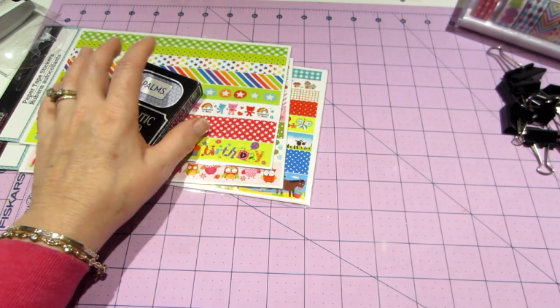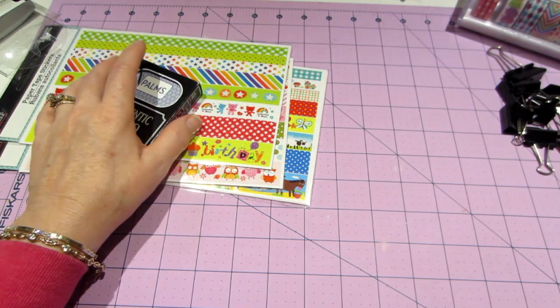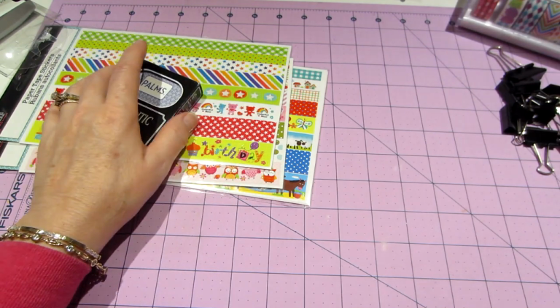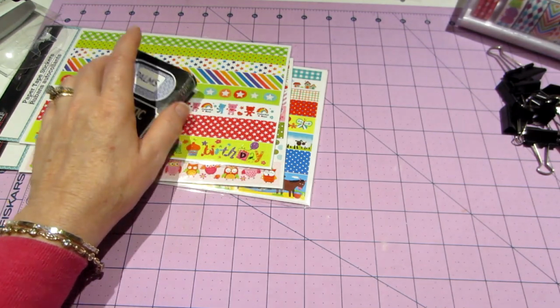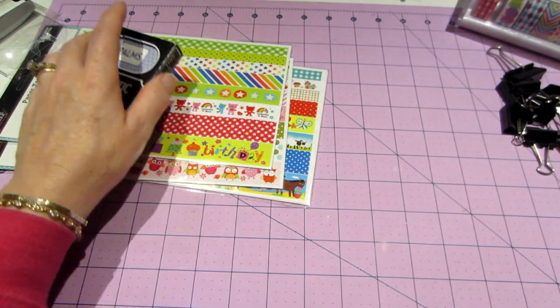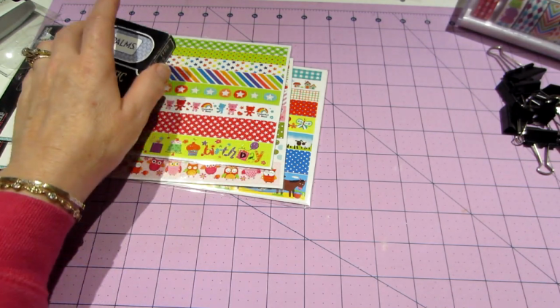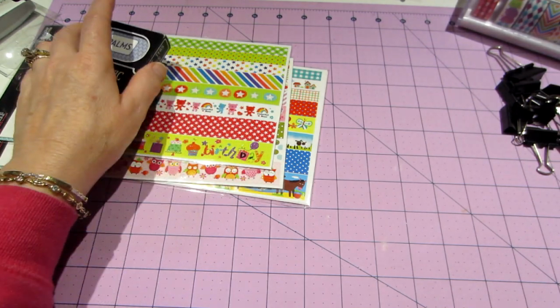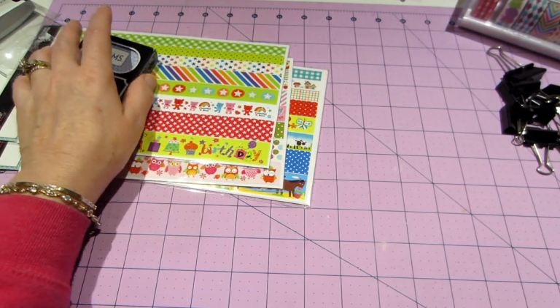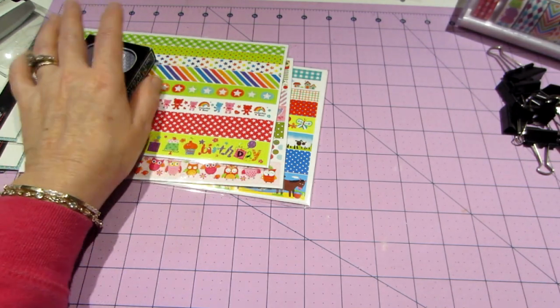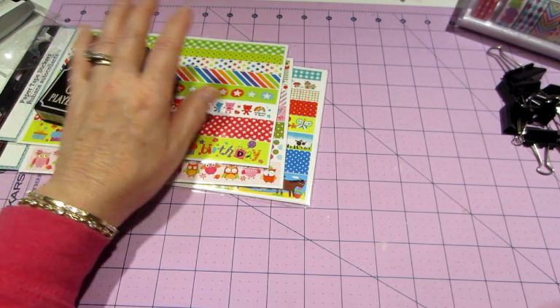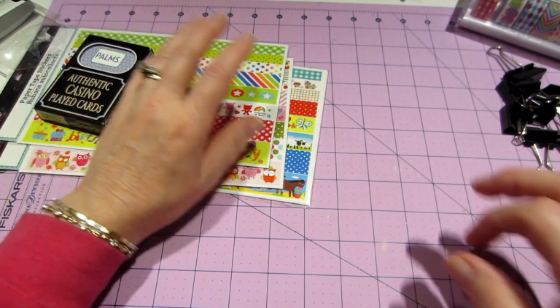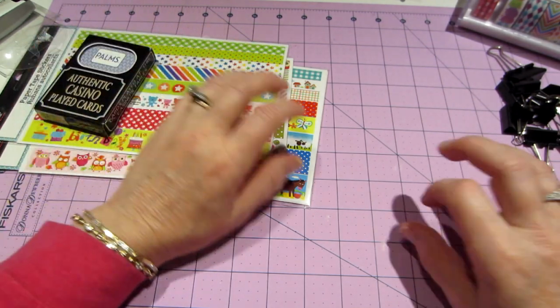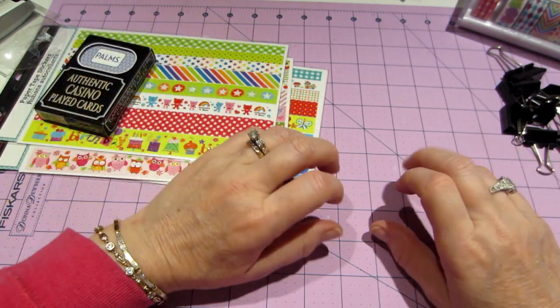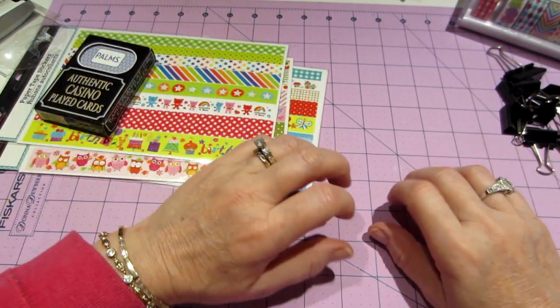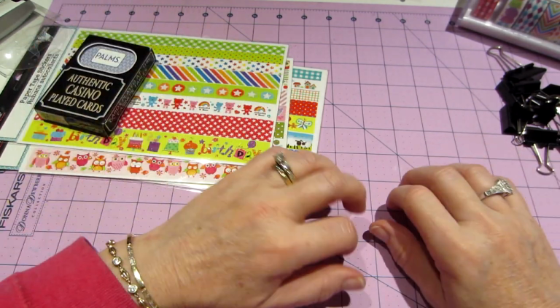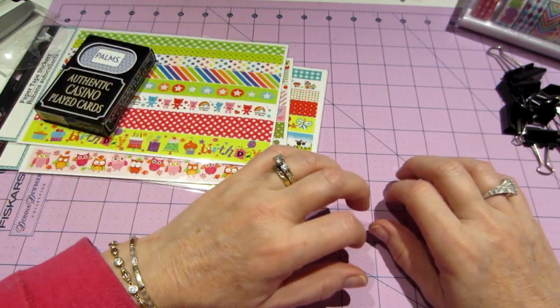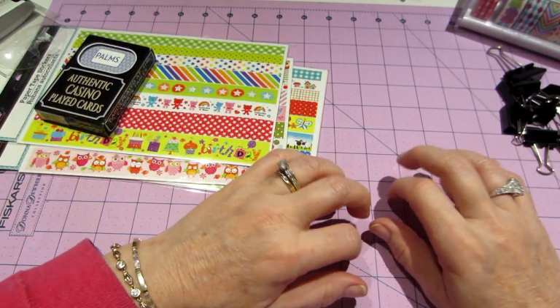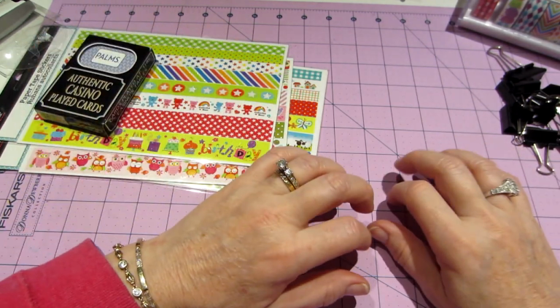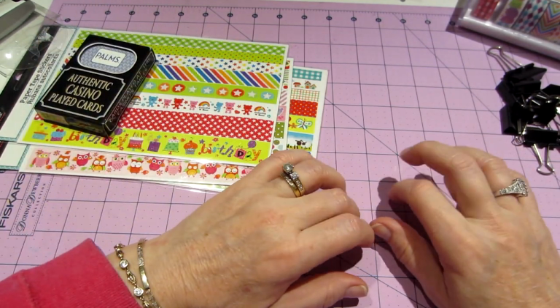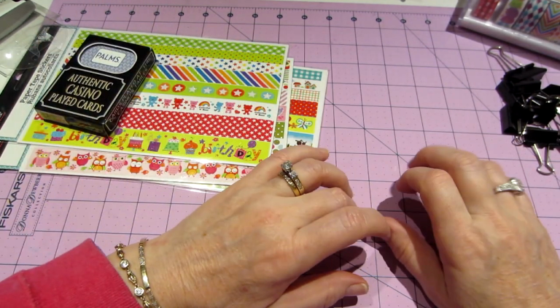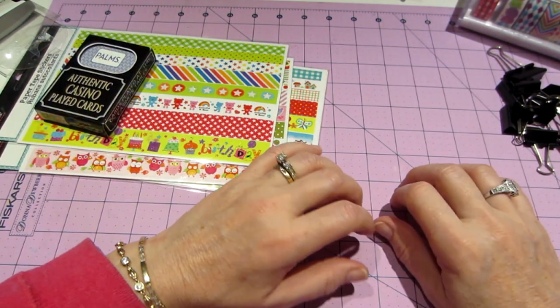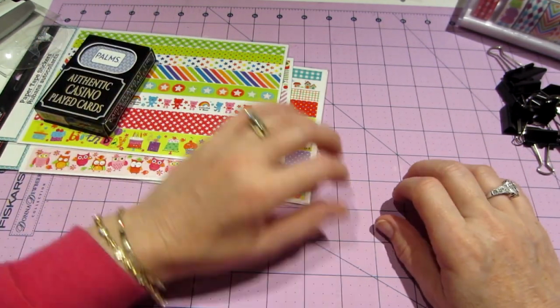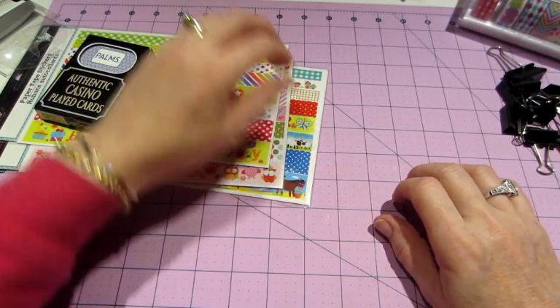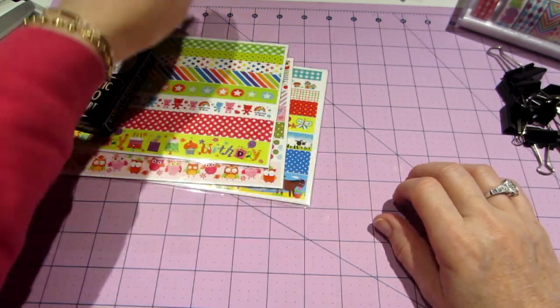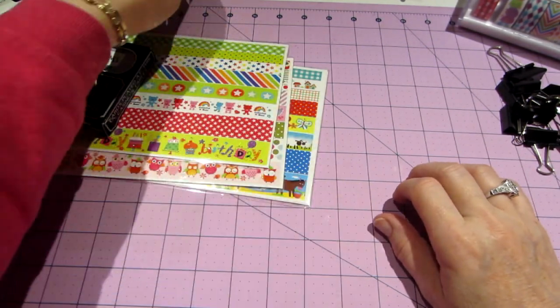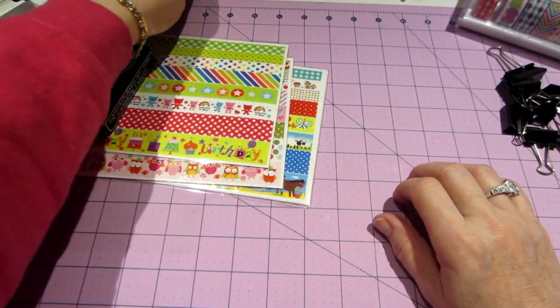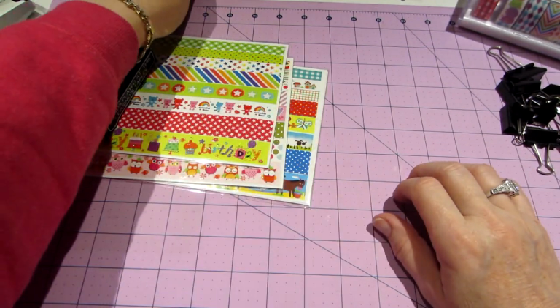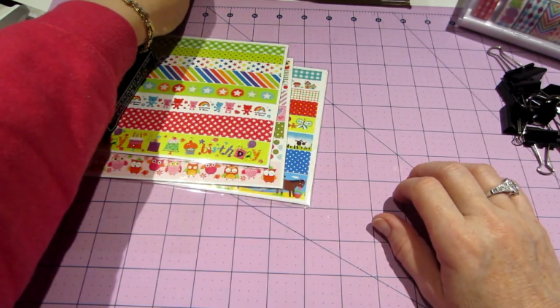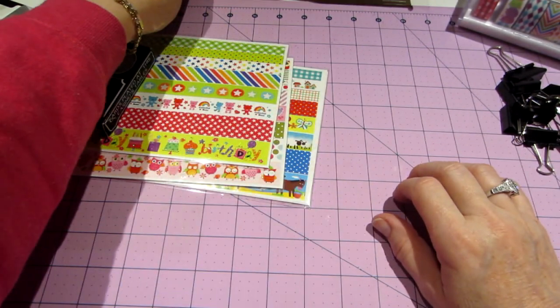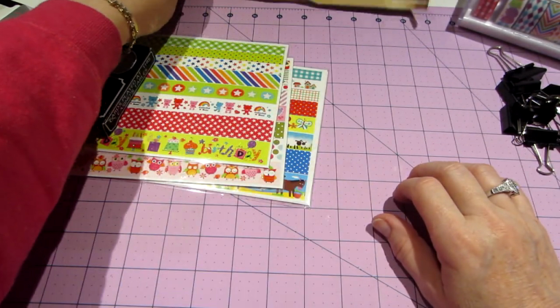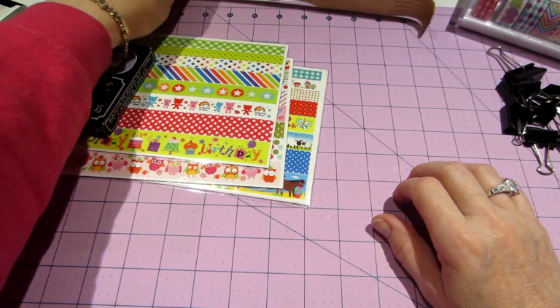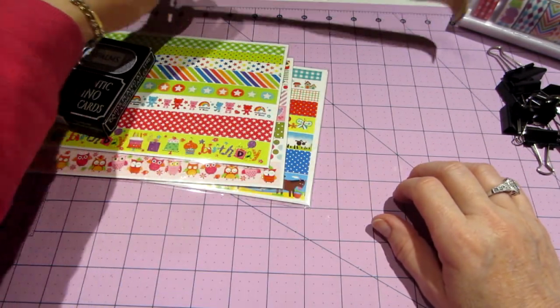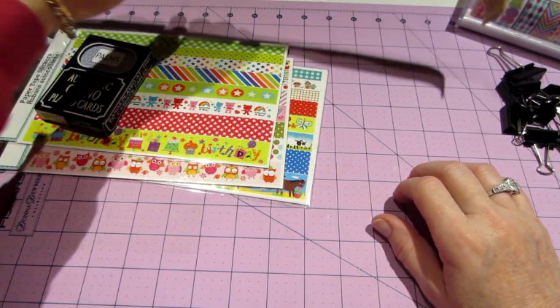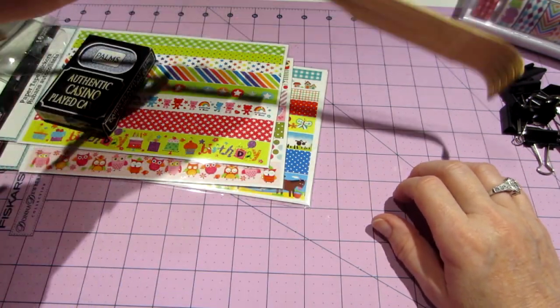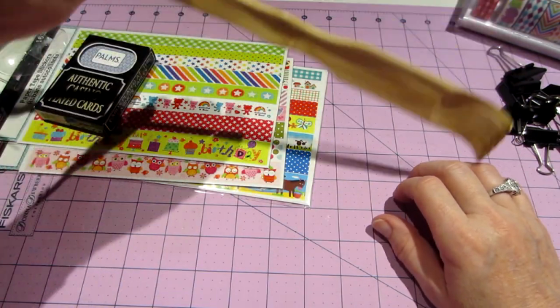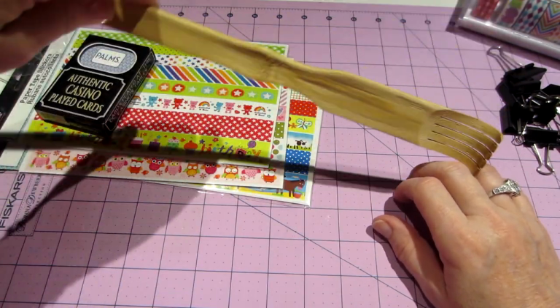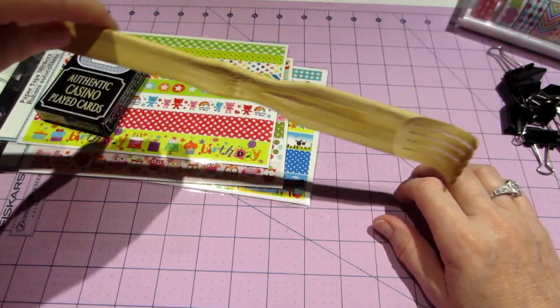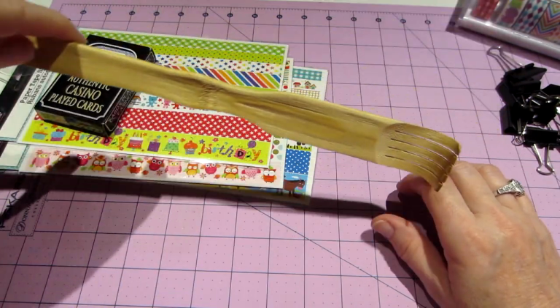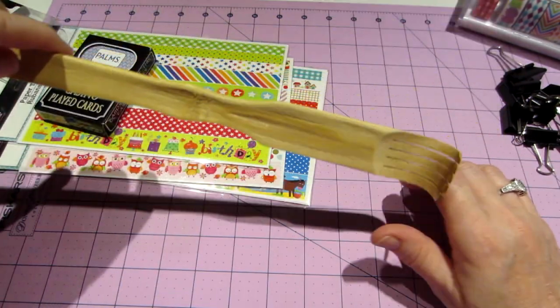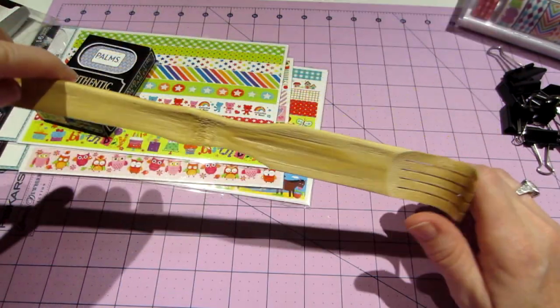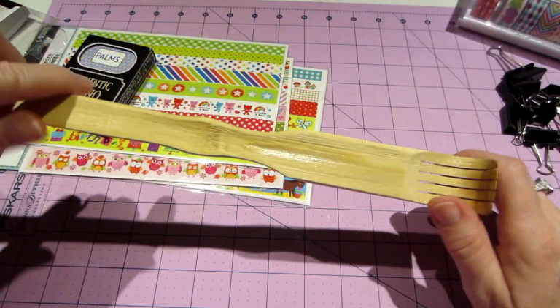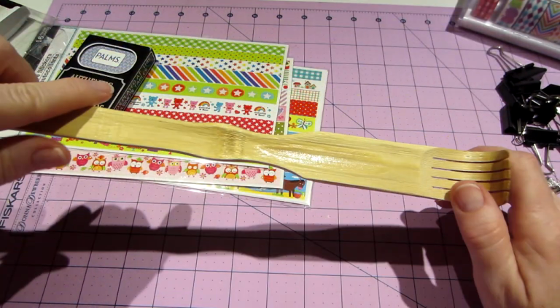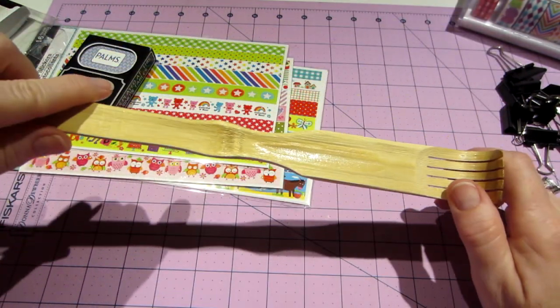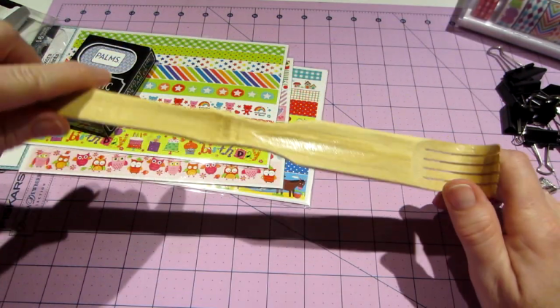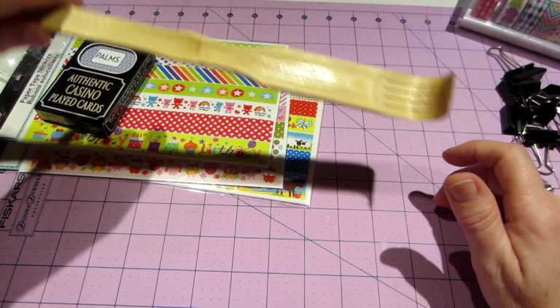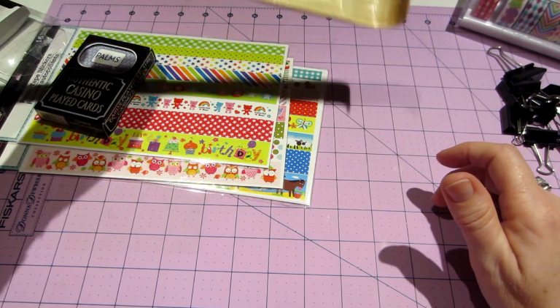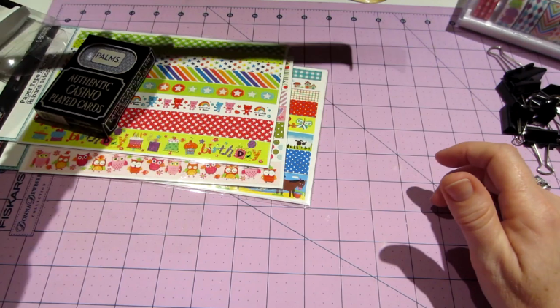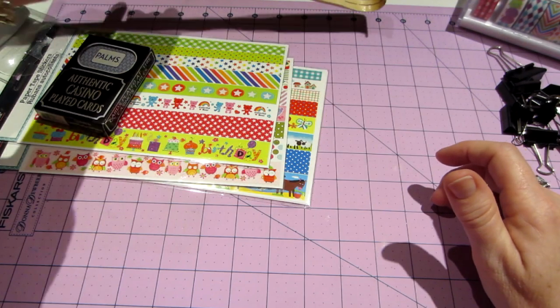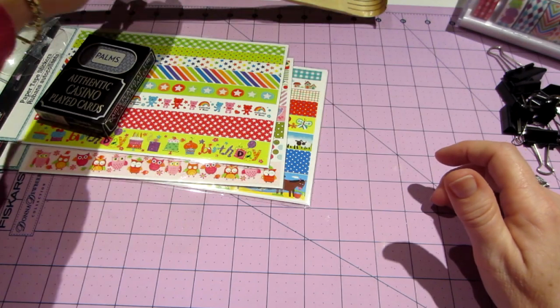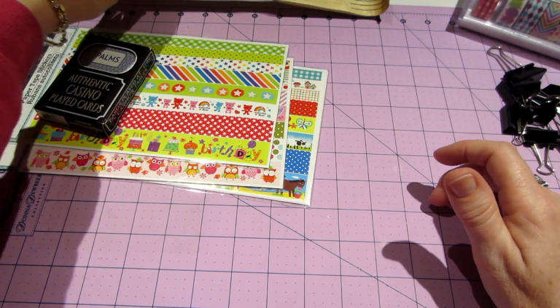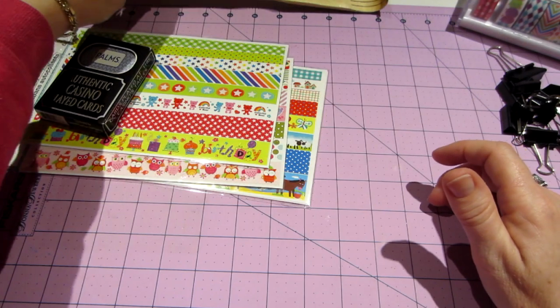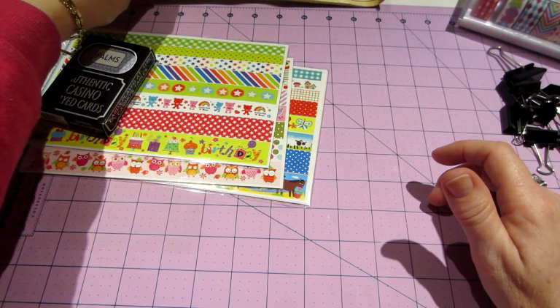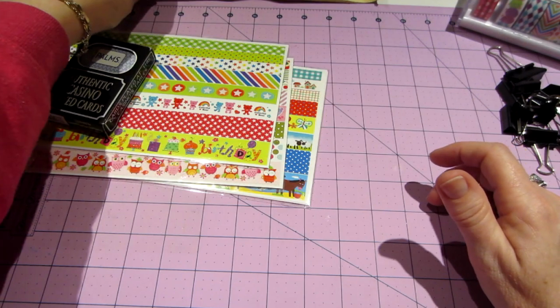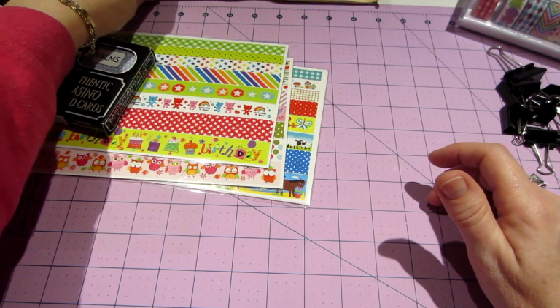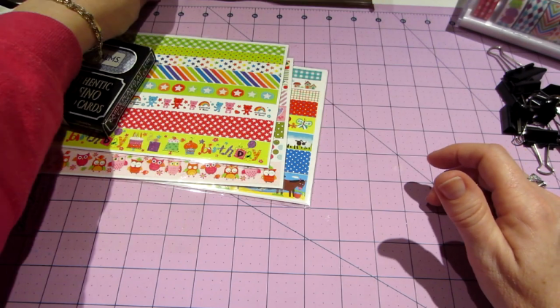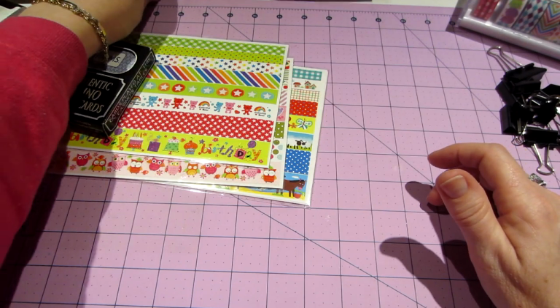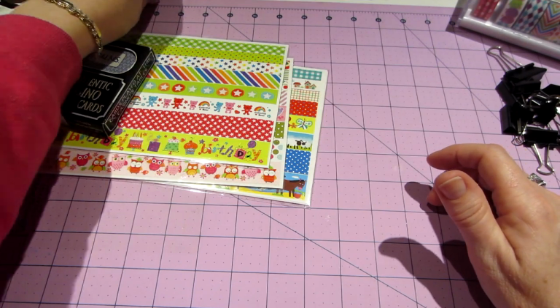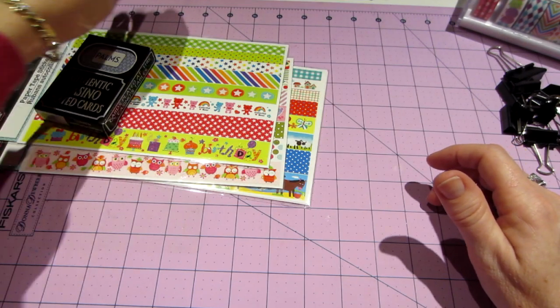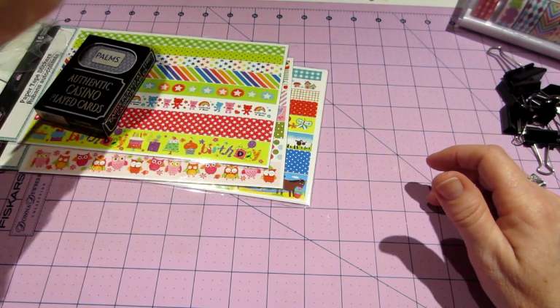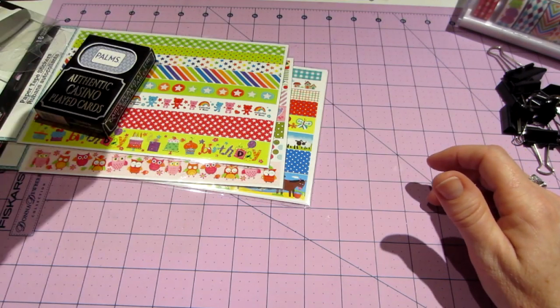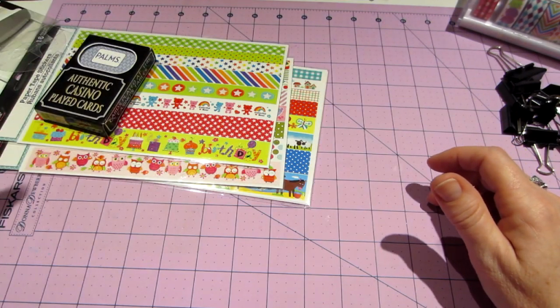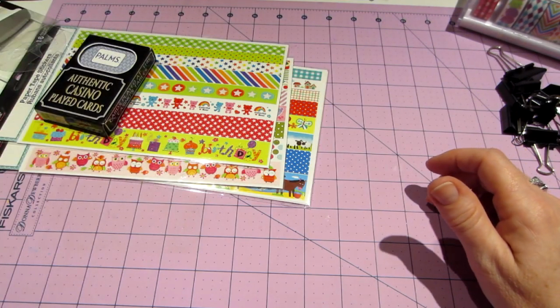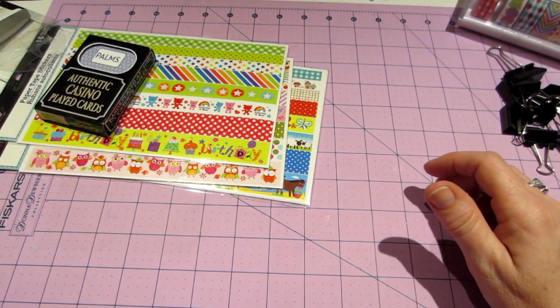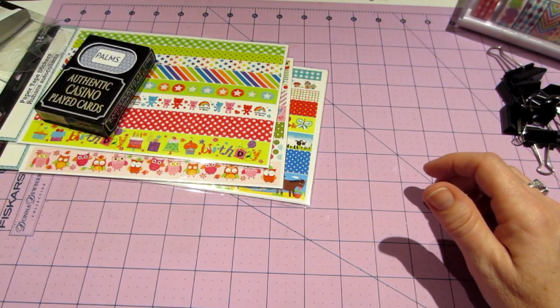I also got a back scratcher because I have a very itchy back and I can never reach it.